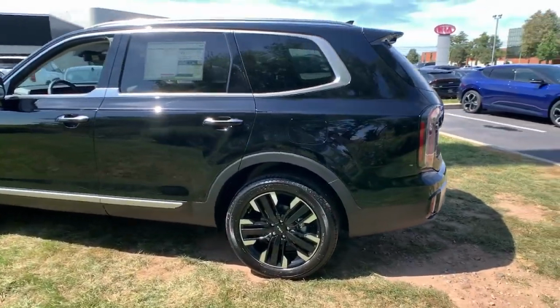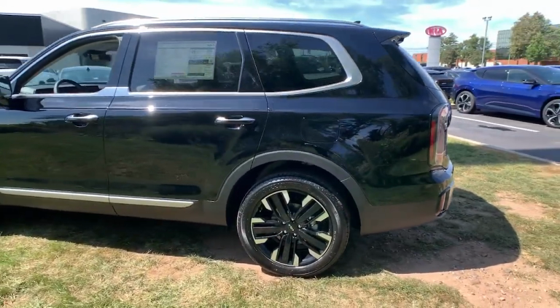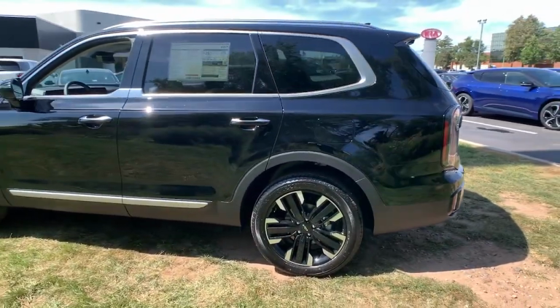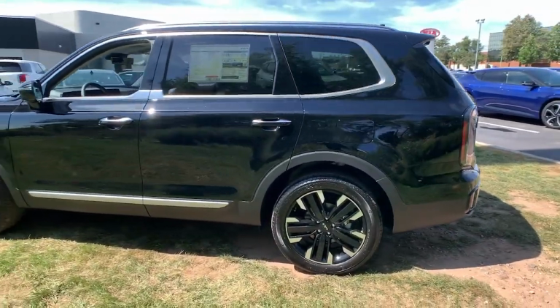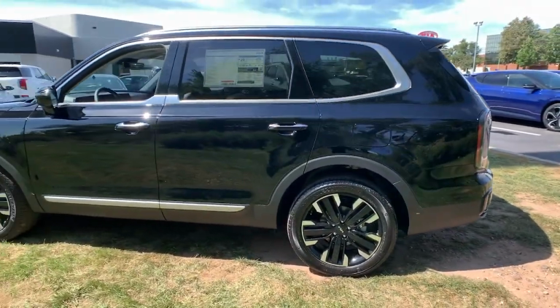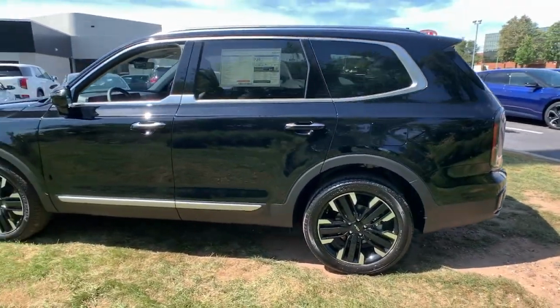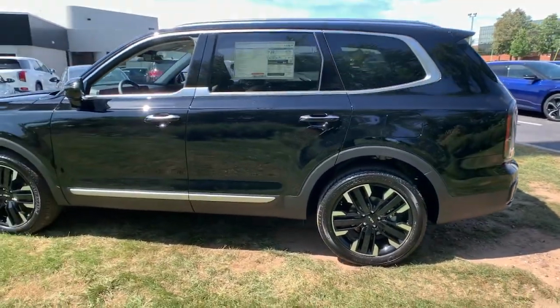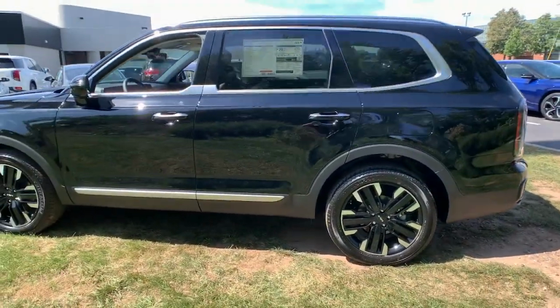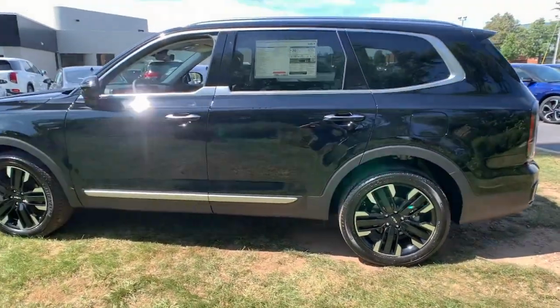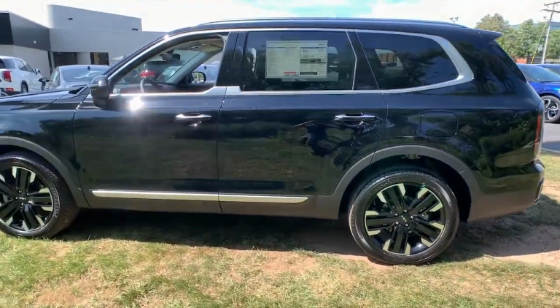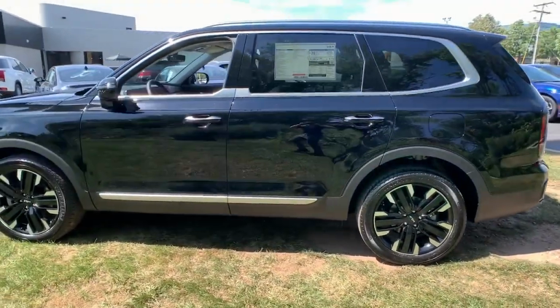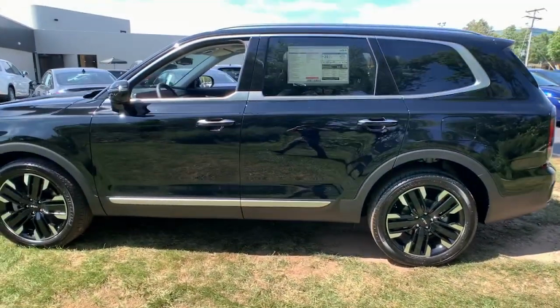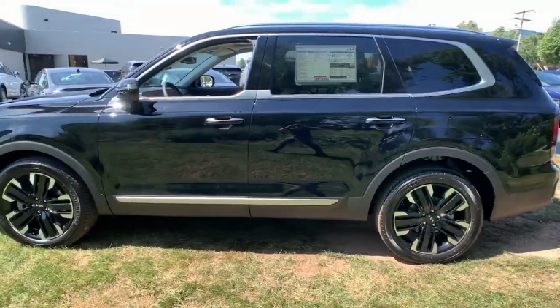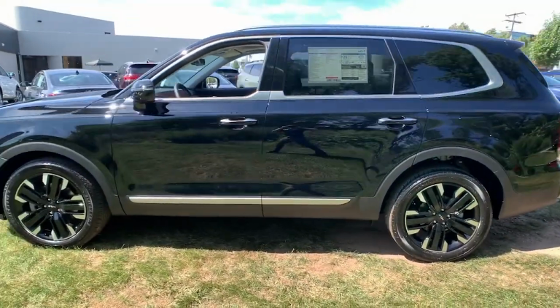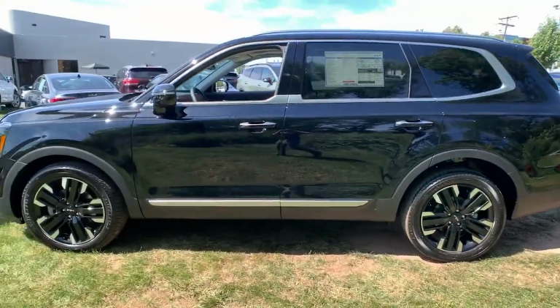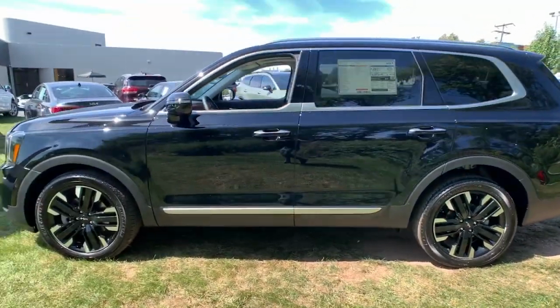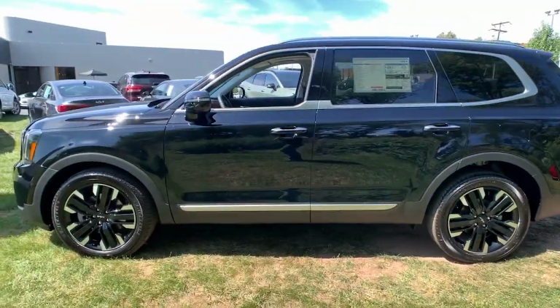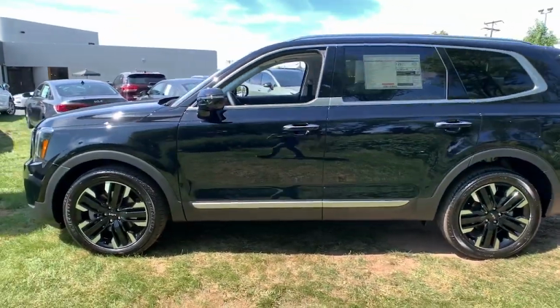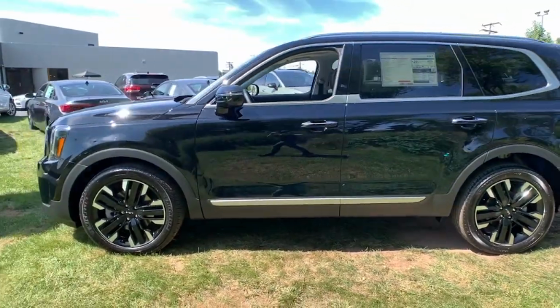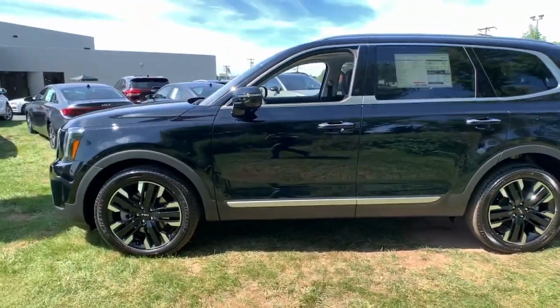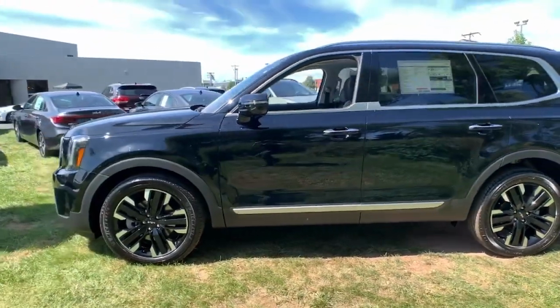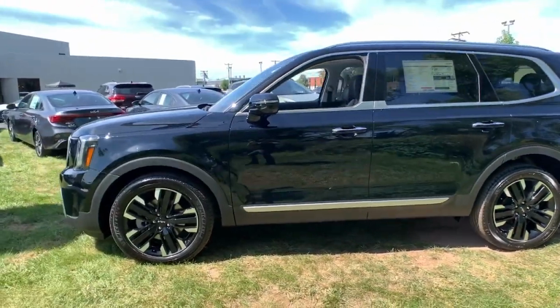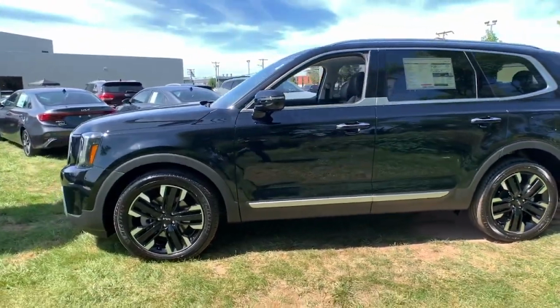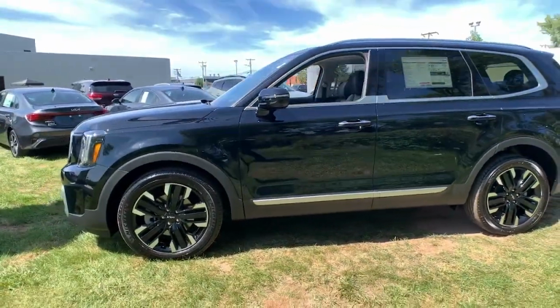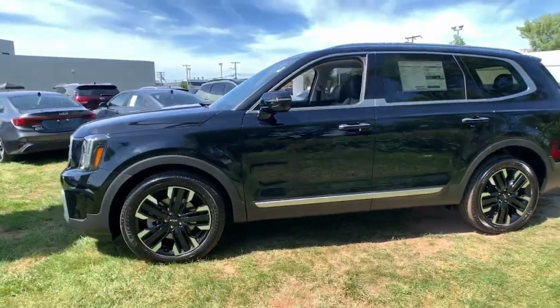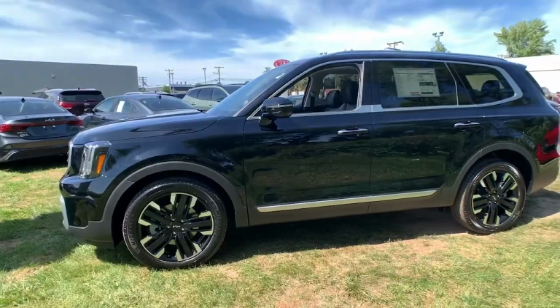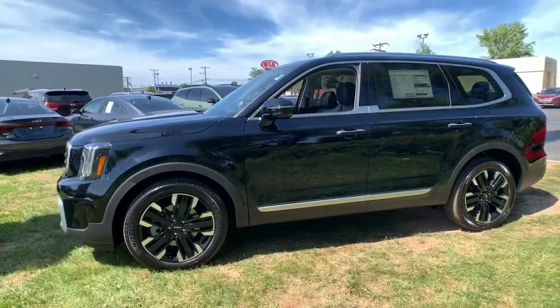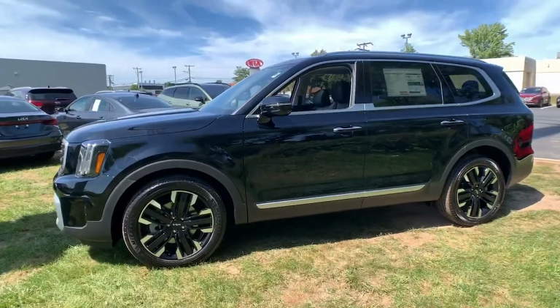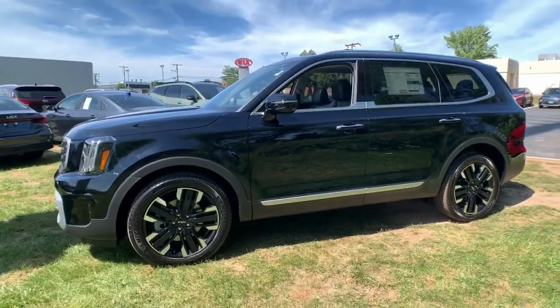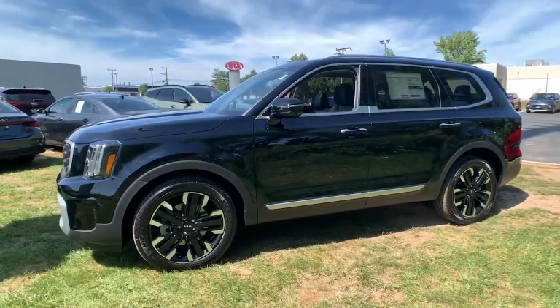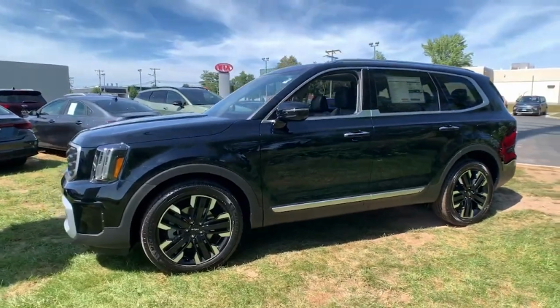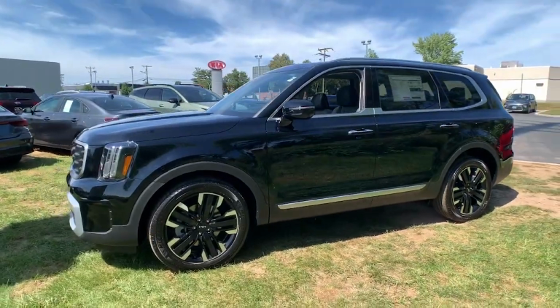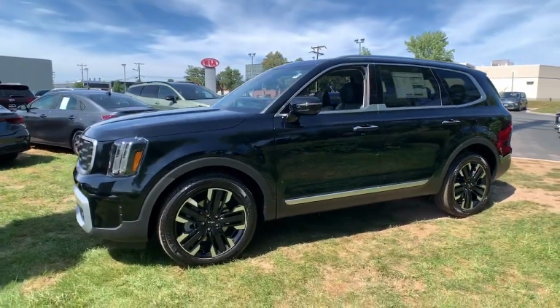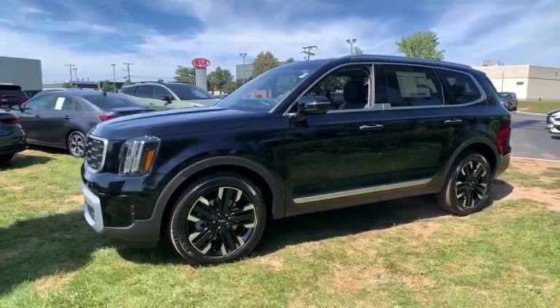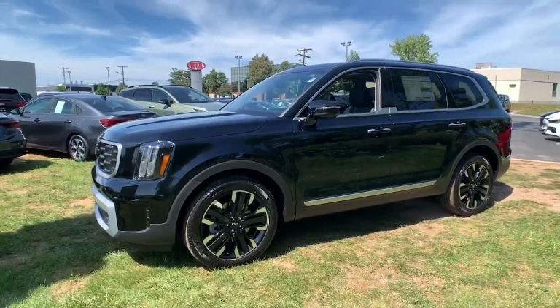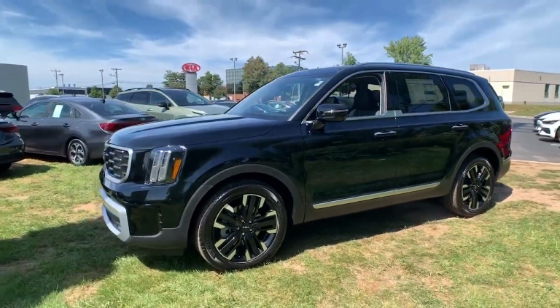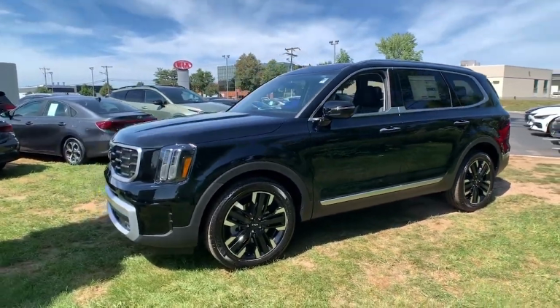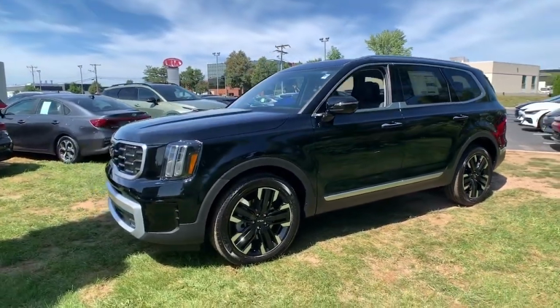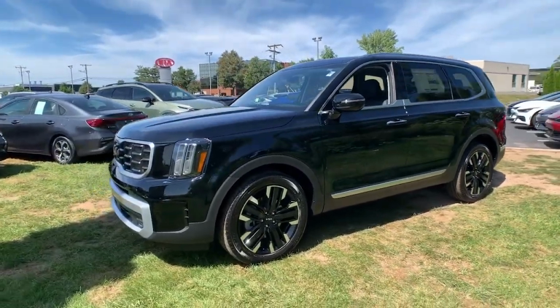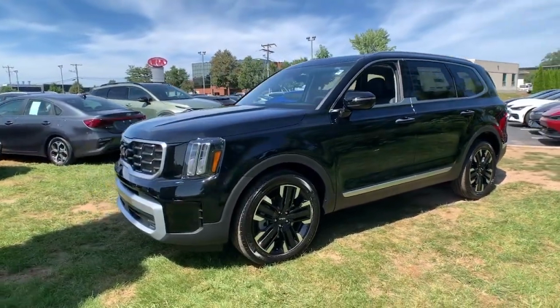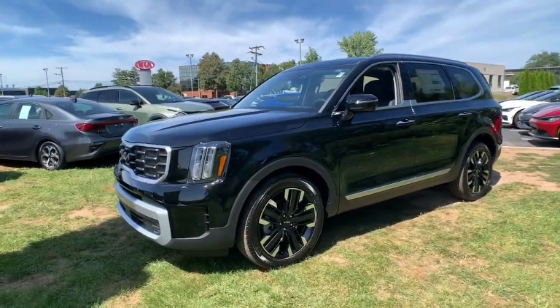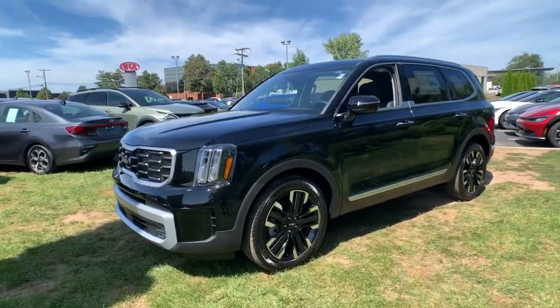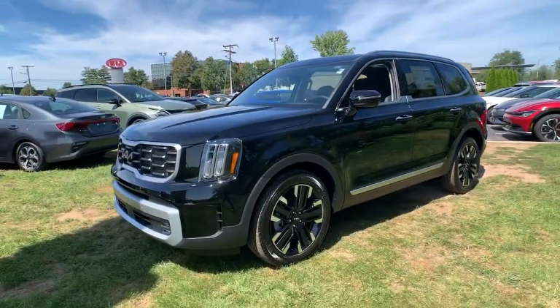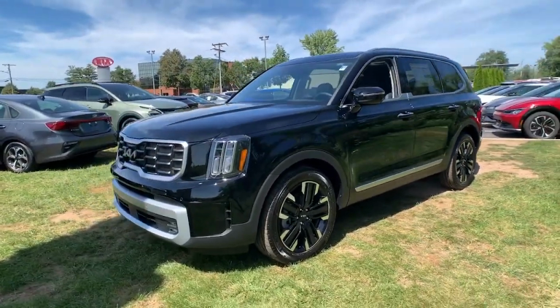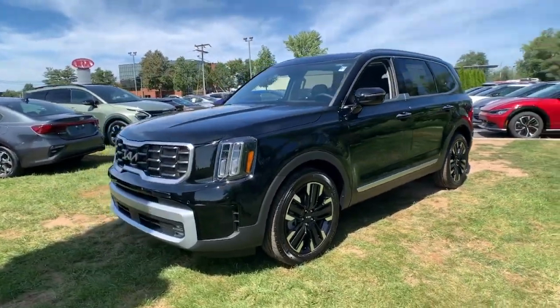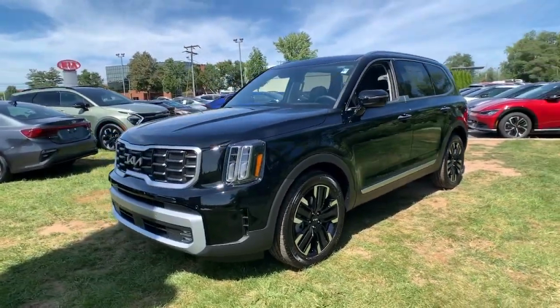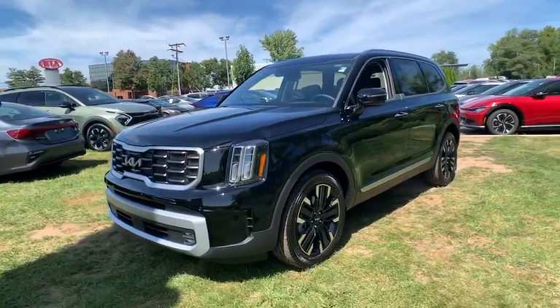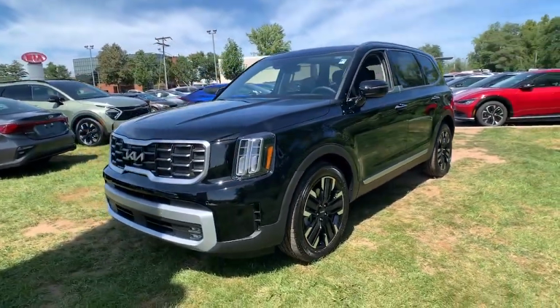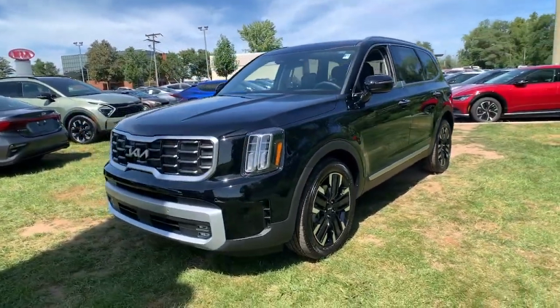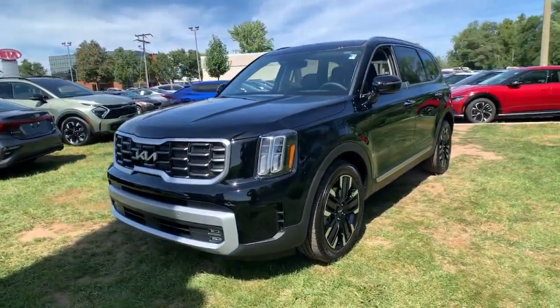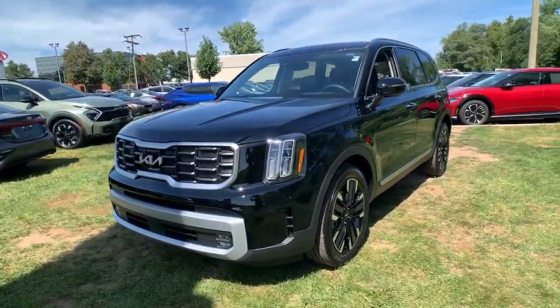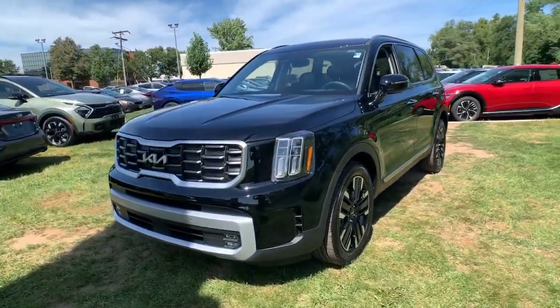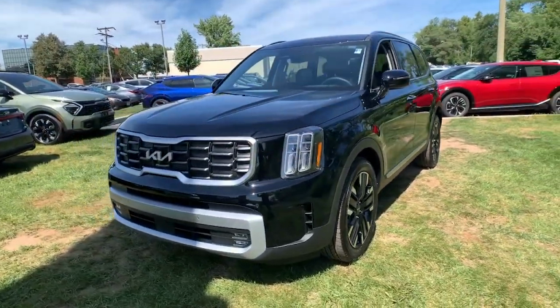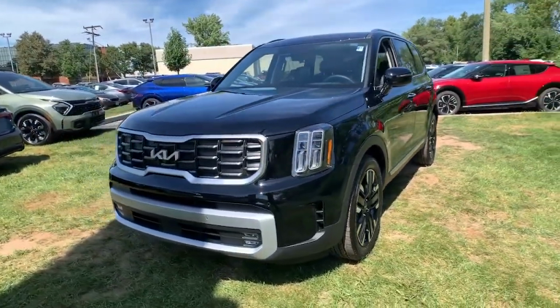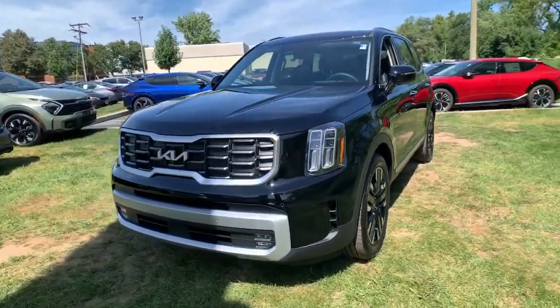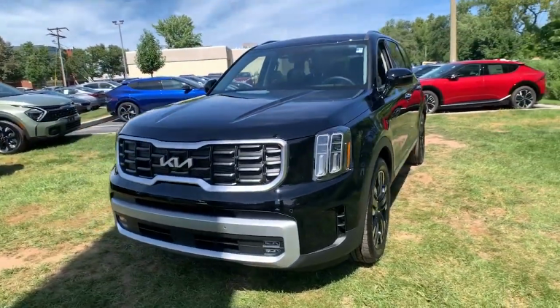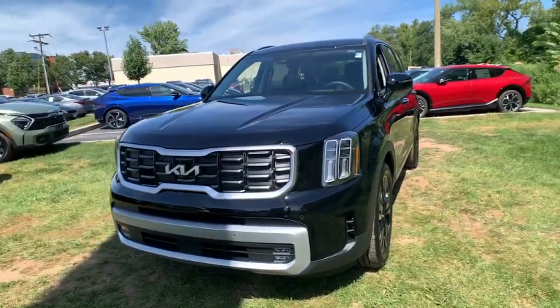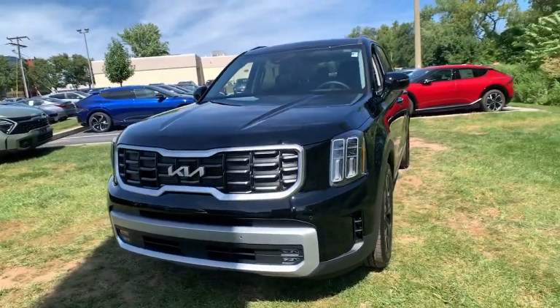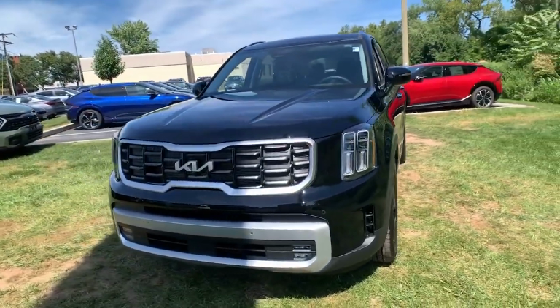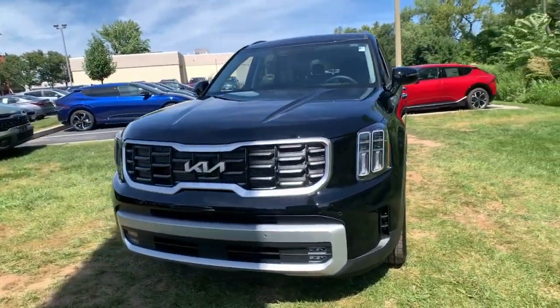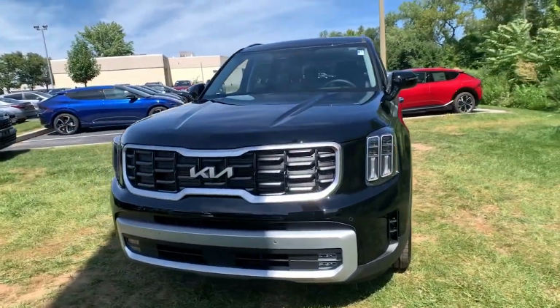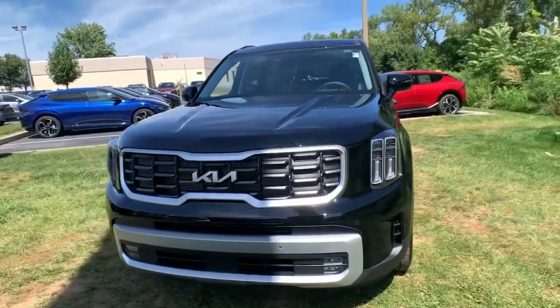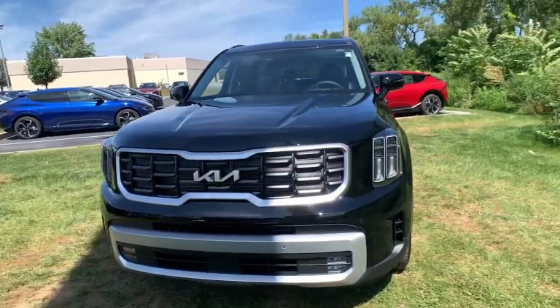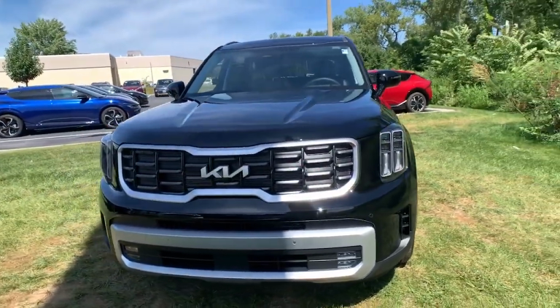Impressive power and head-turning good looks captivate, while a host of standard features keeps passengers comfortable, safe, and entertained.